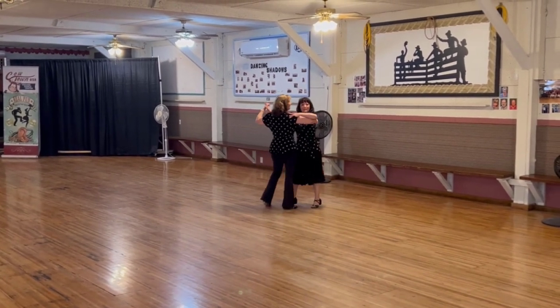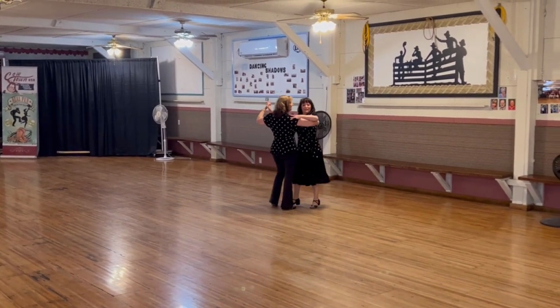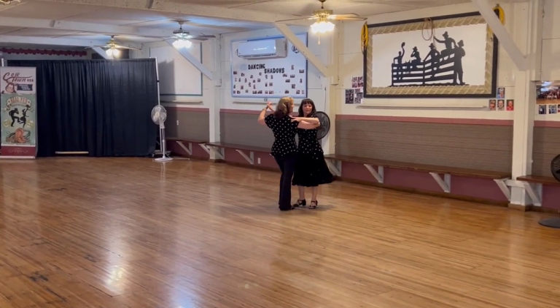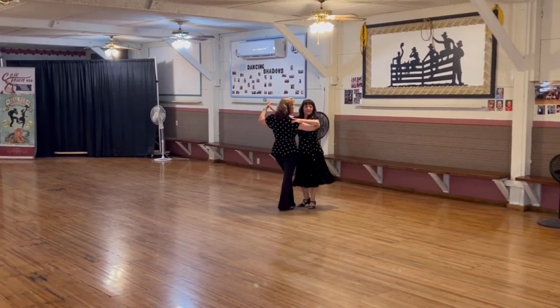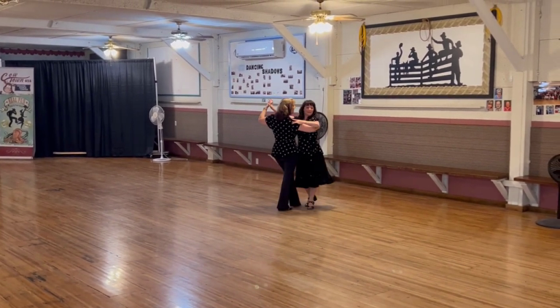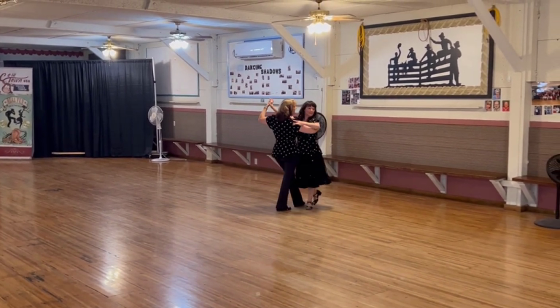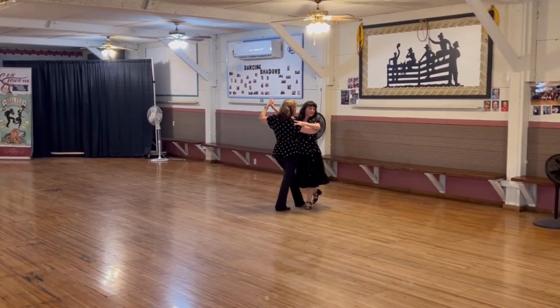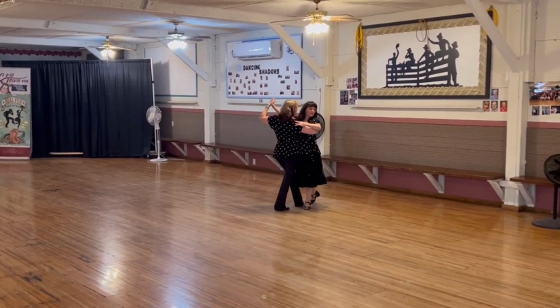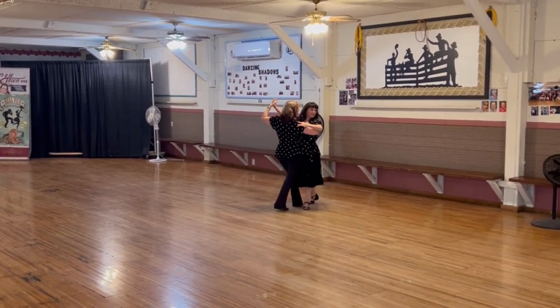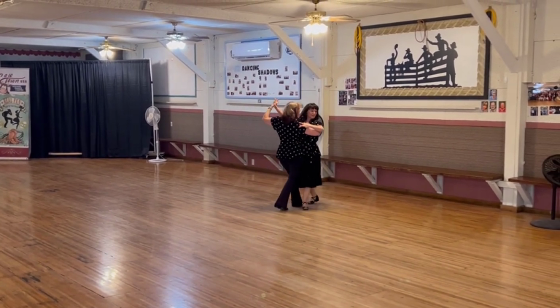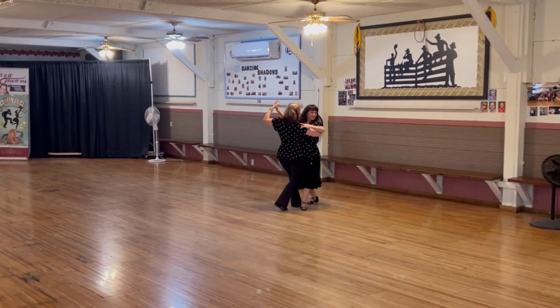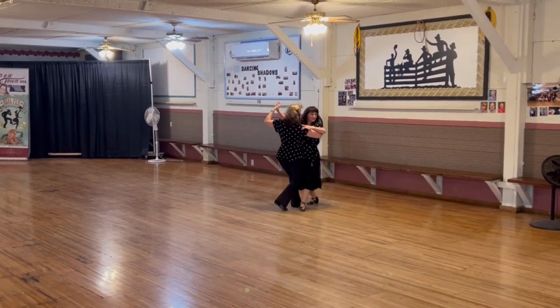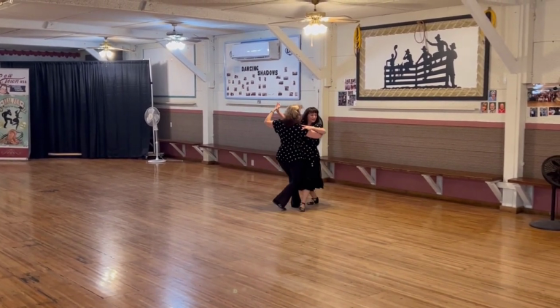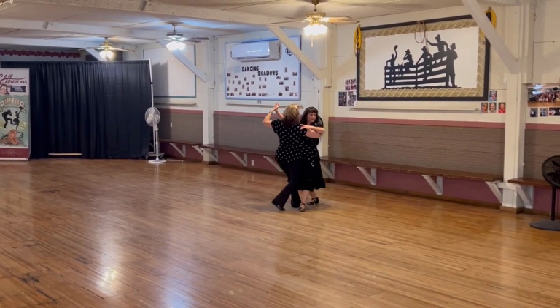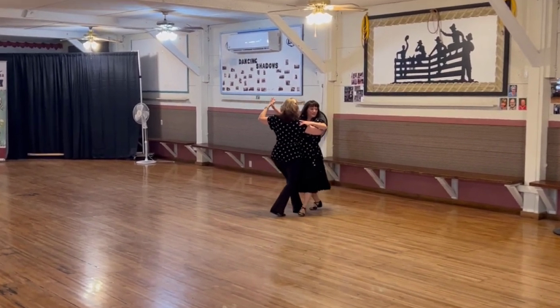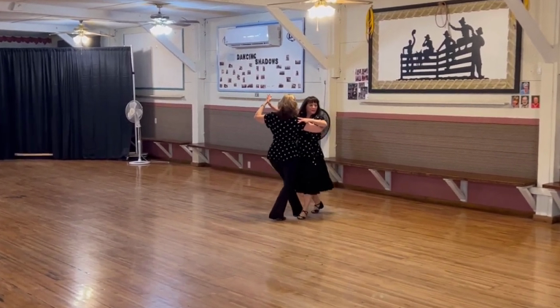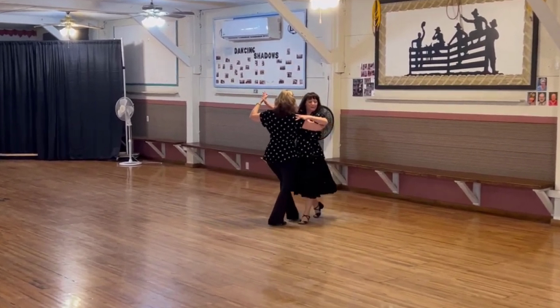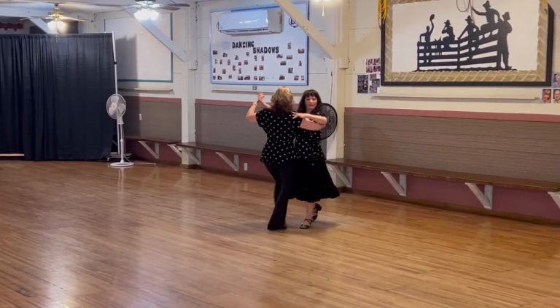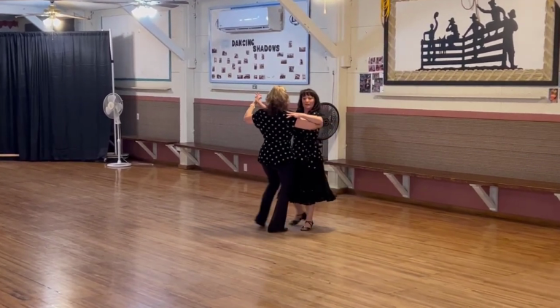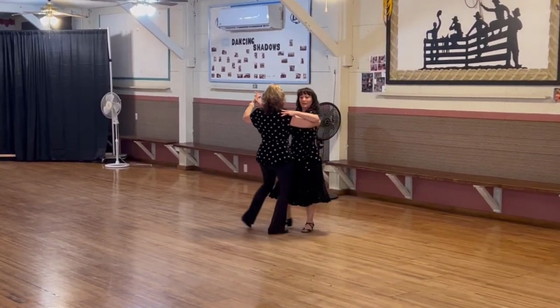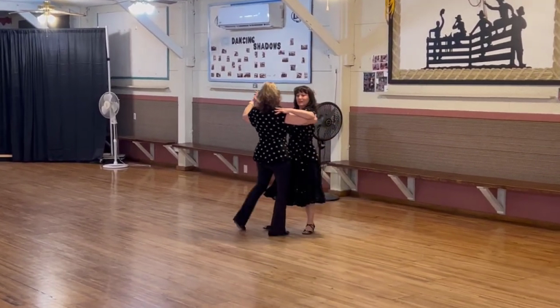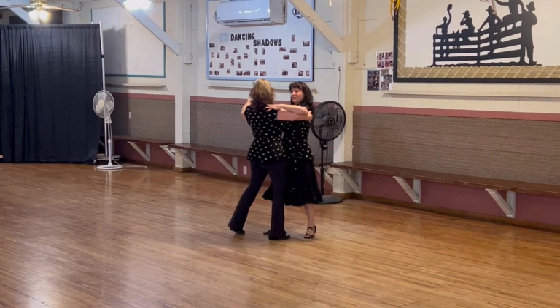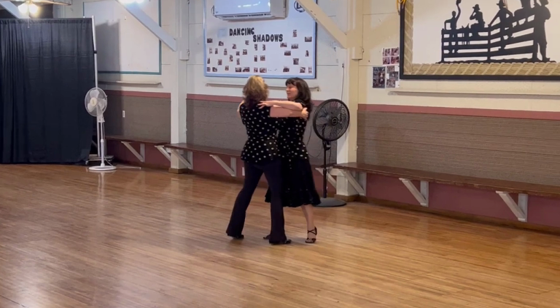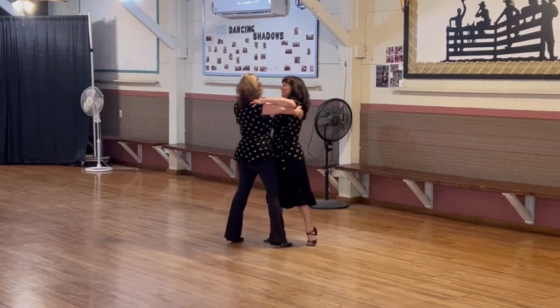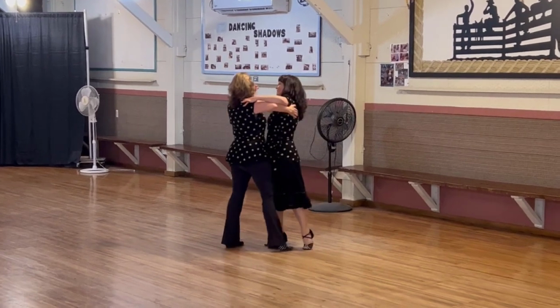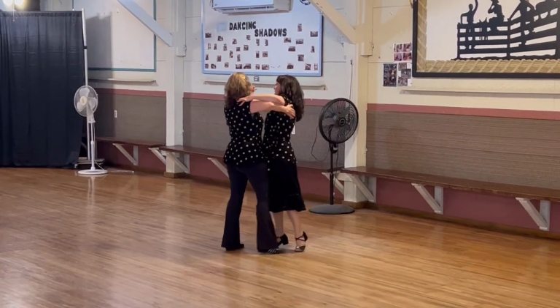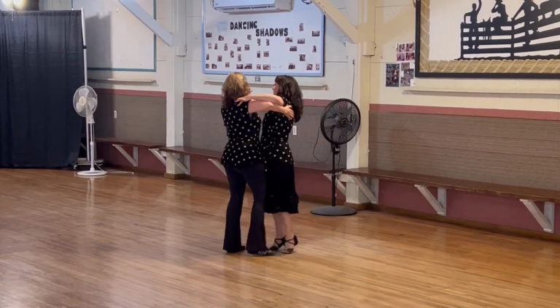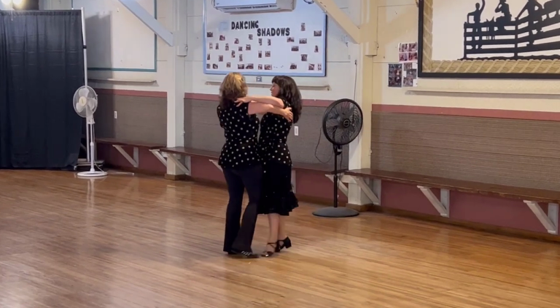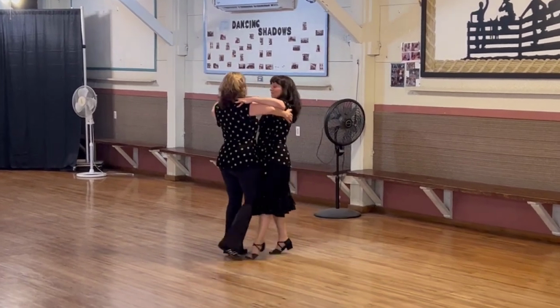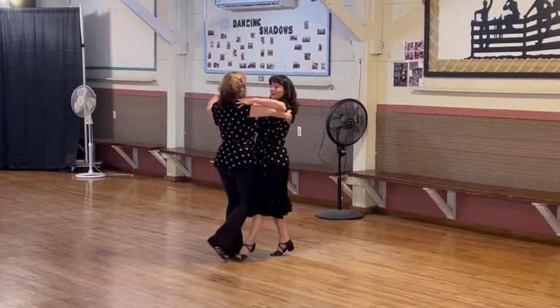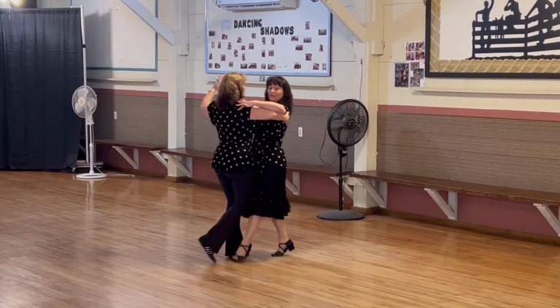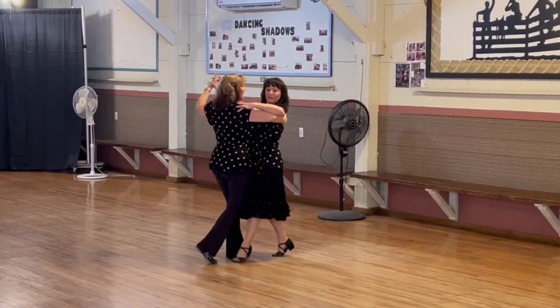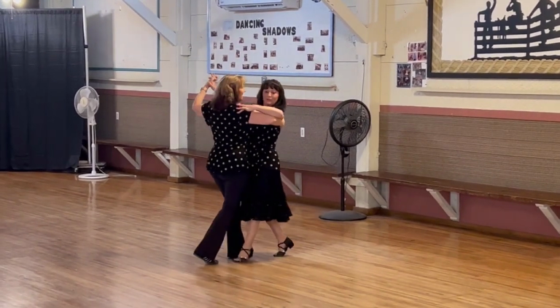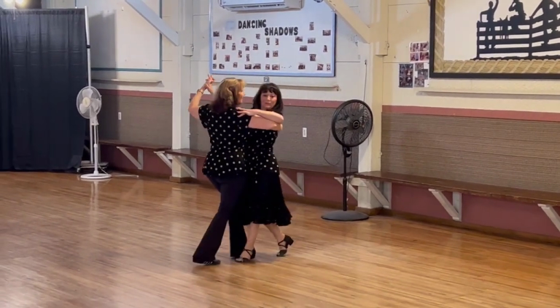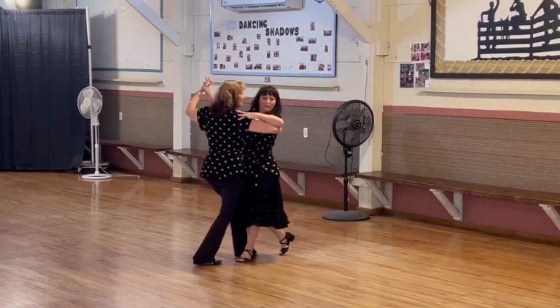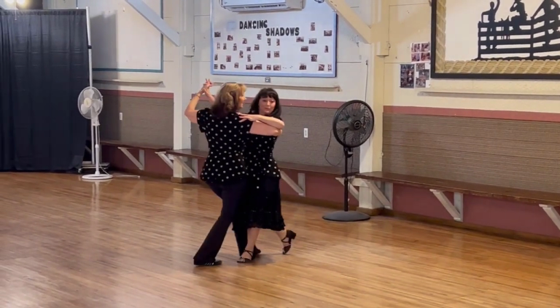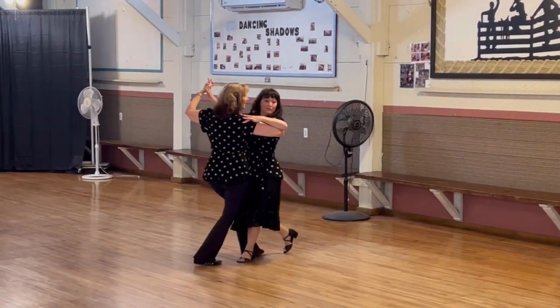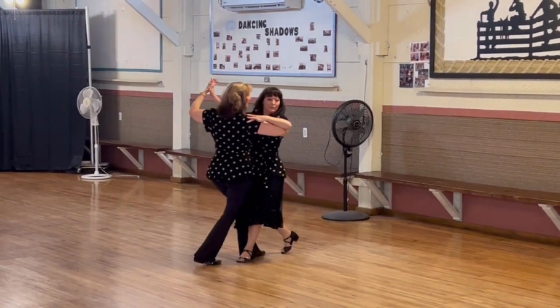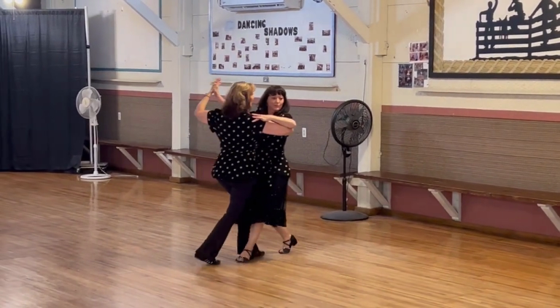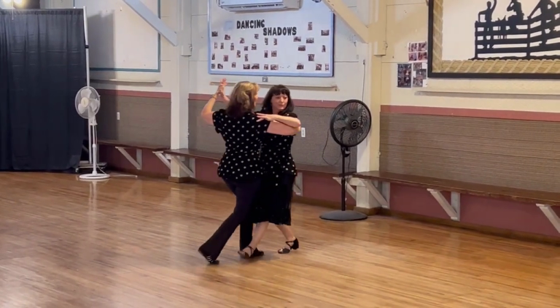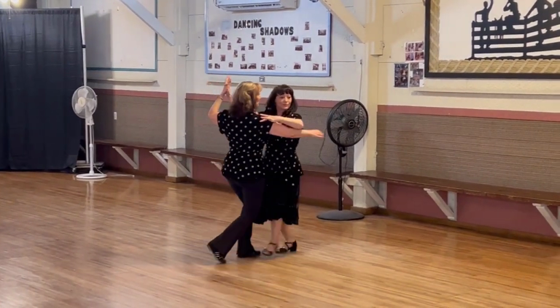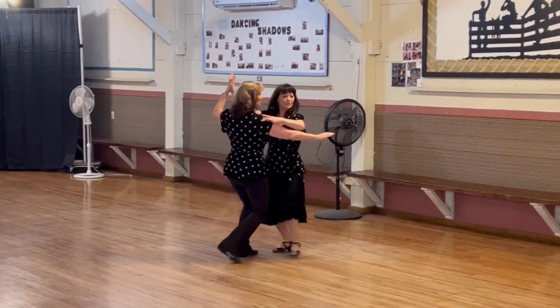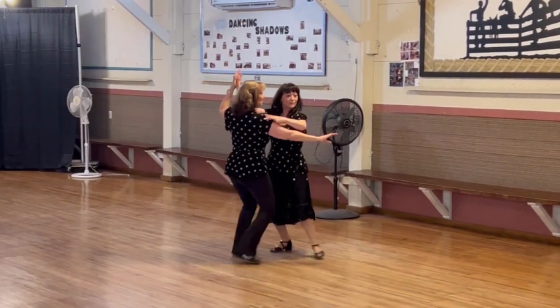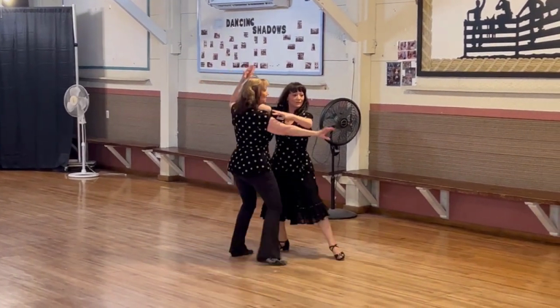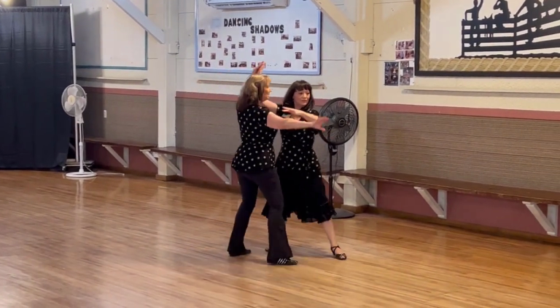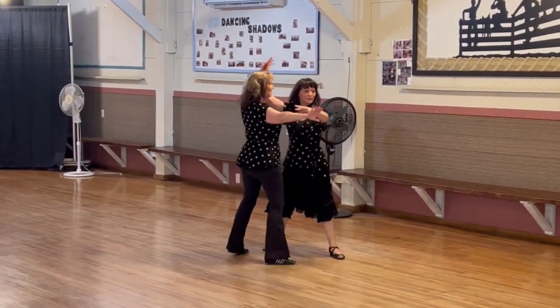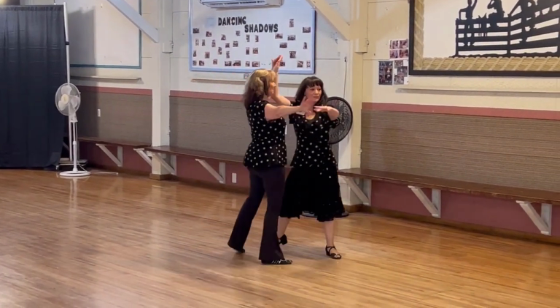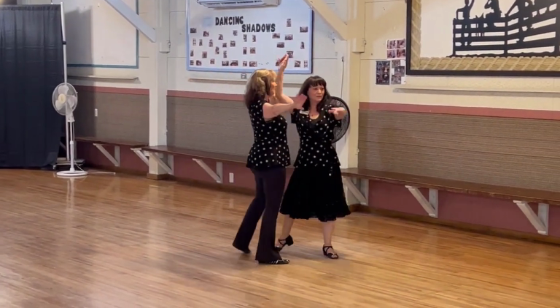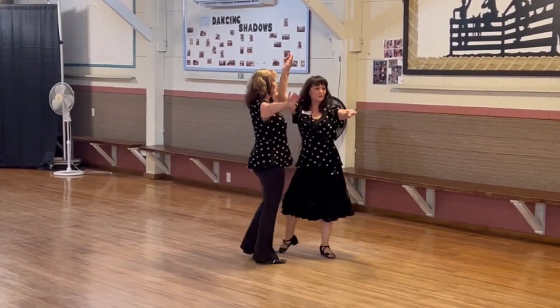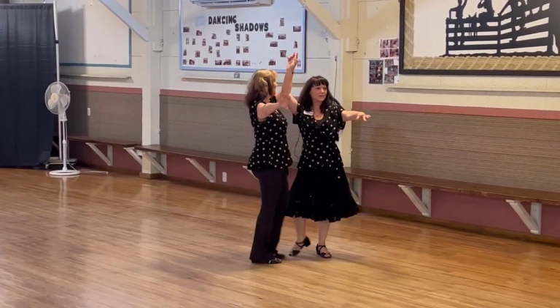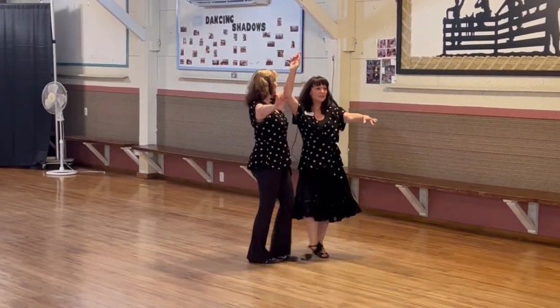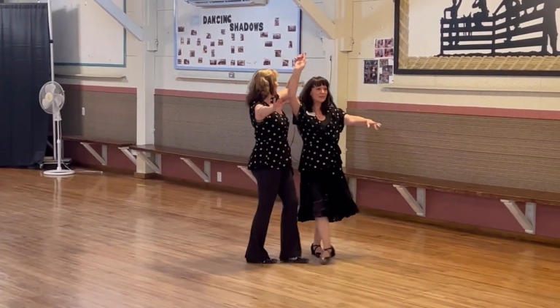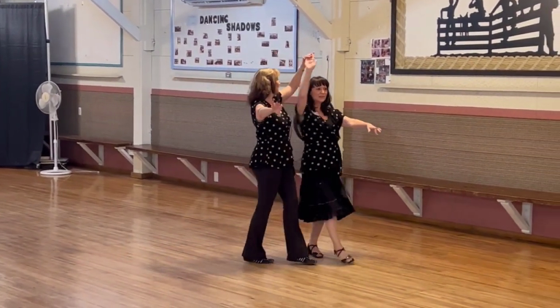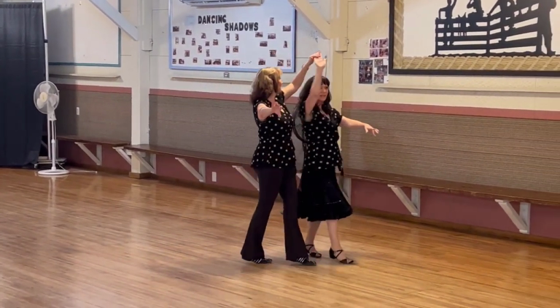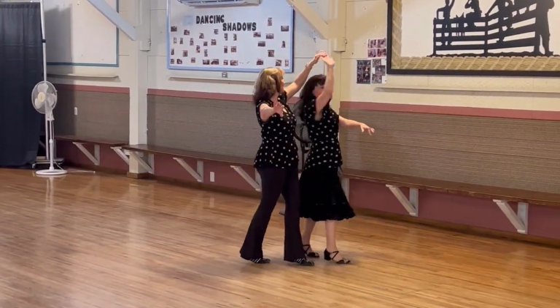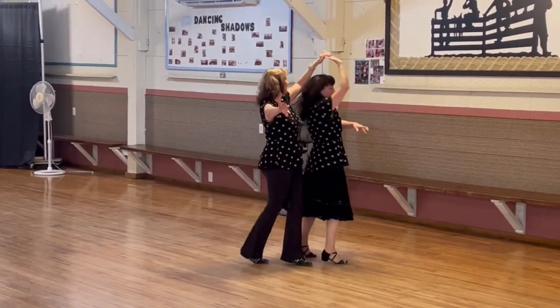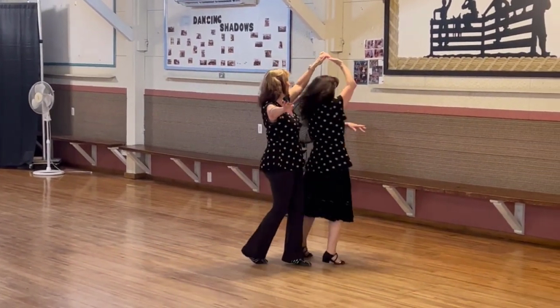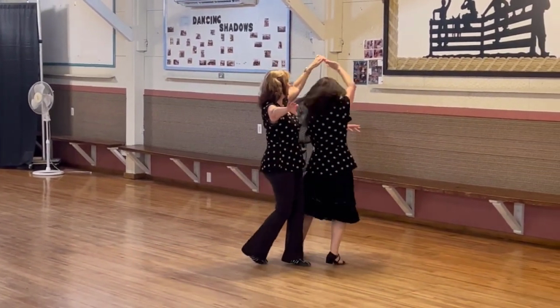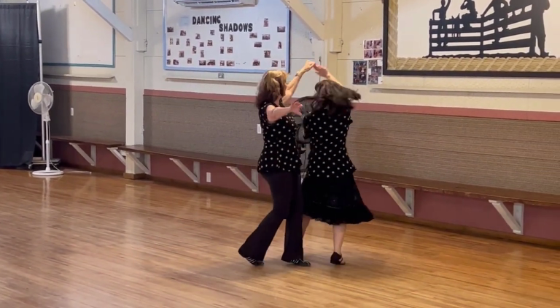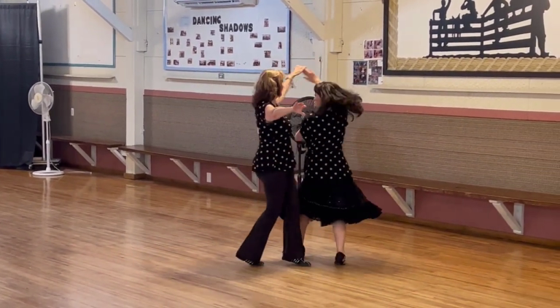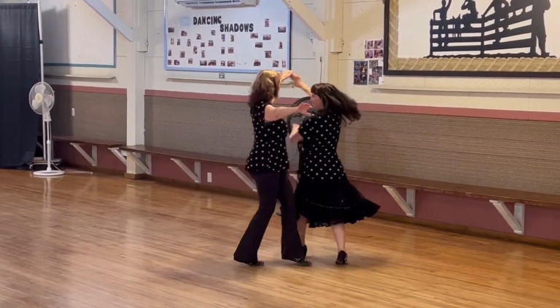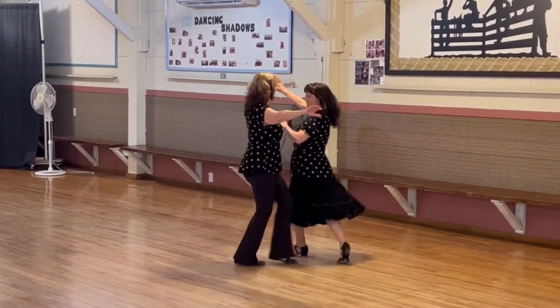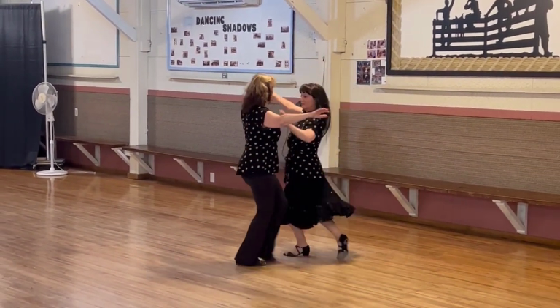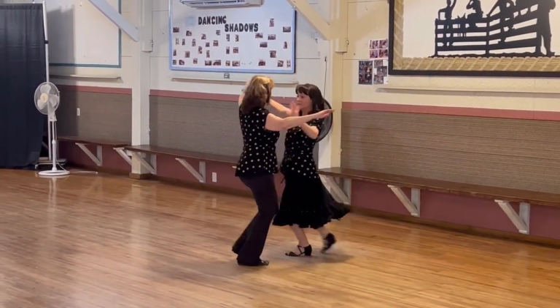Forward basic. Back basic. Reverse underarm turn to butterfly.